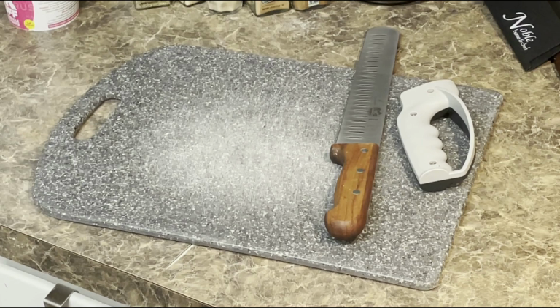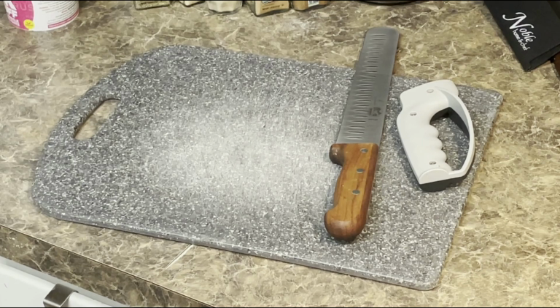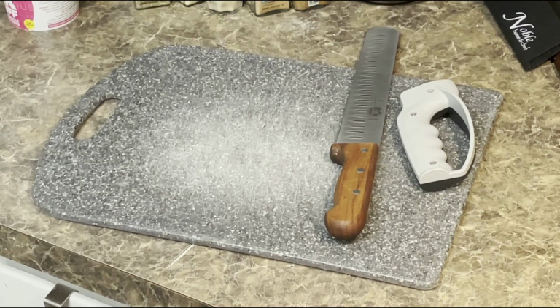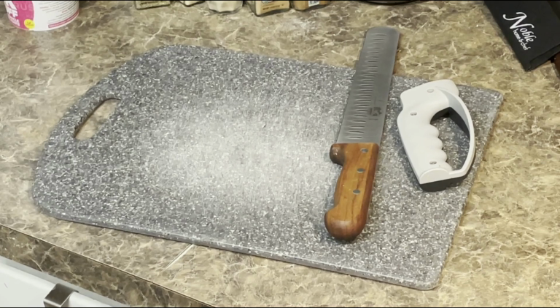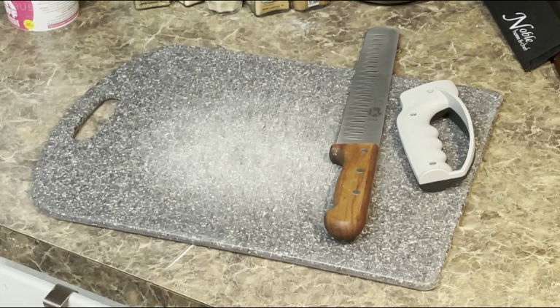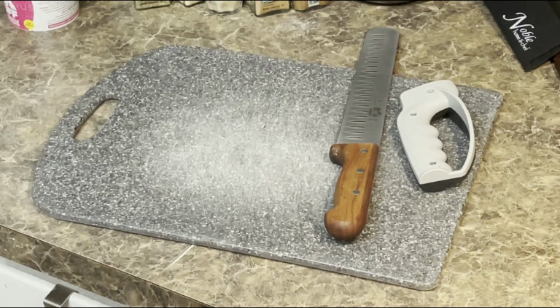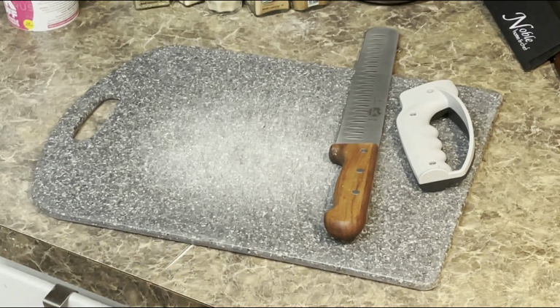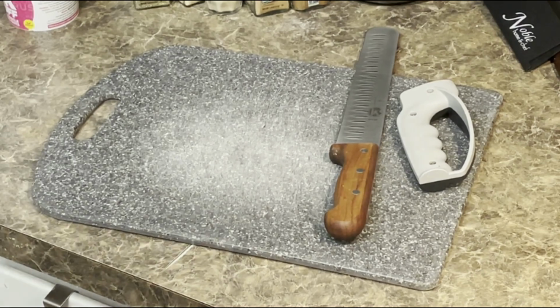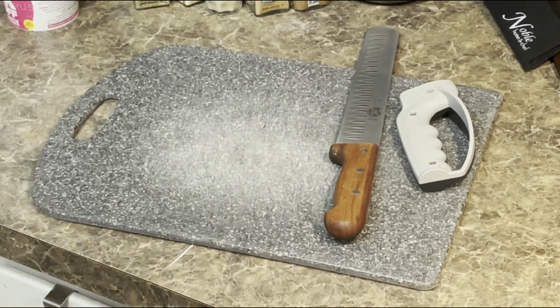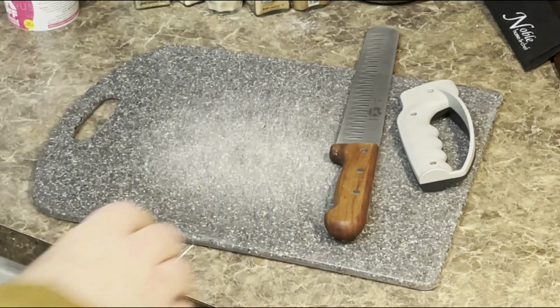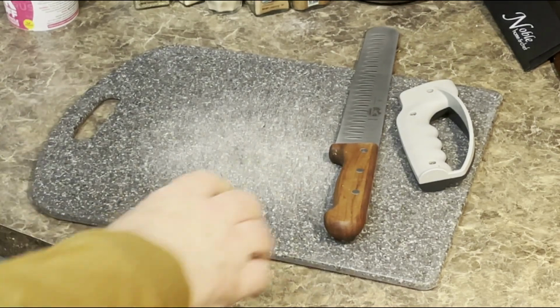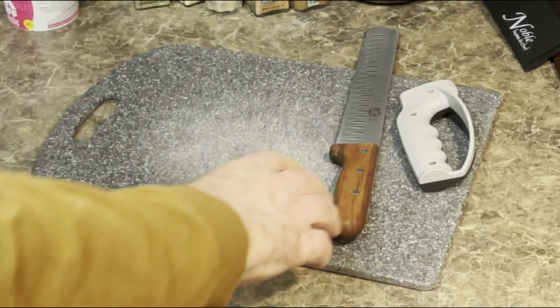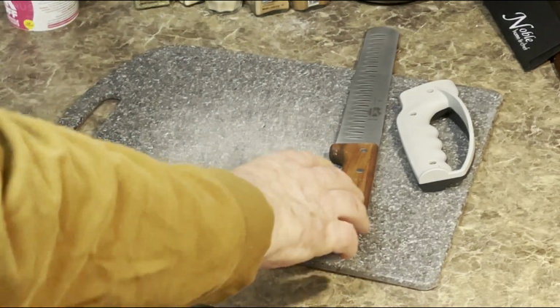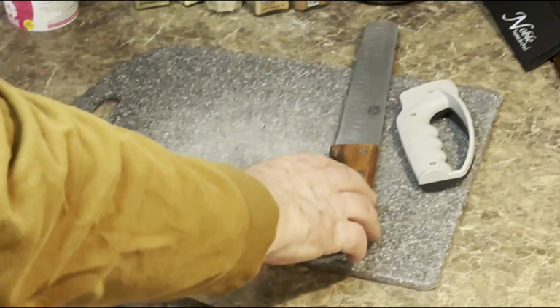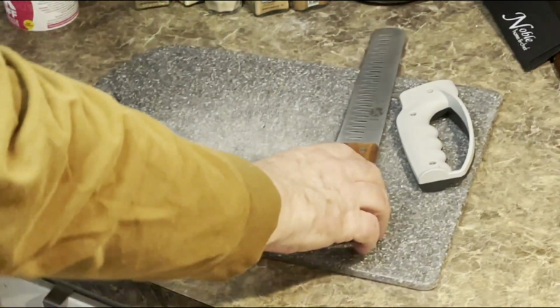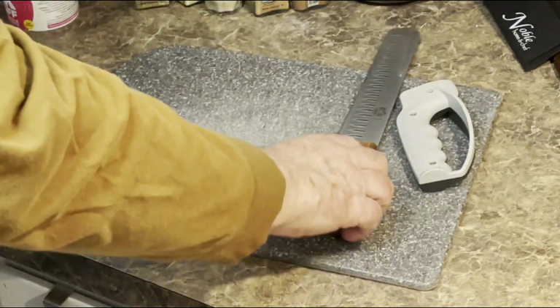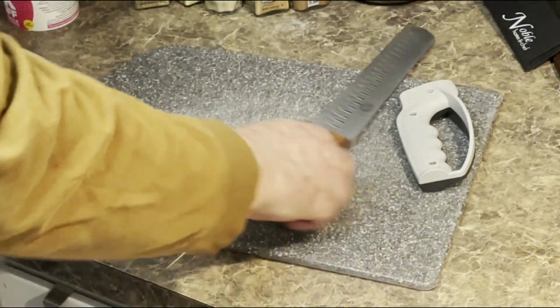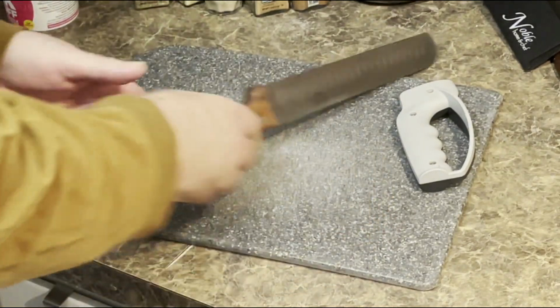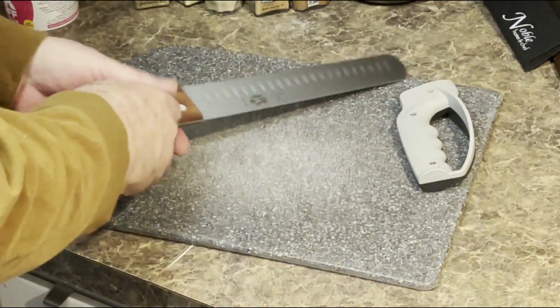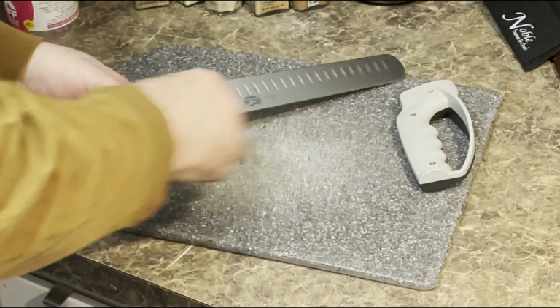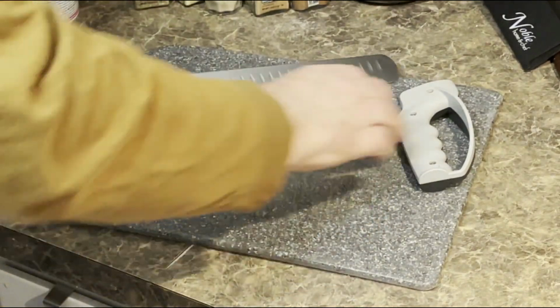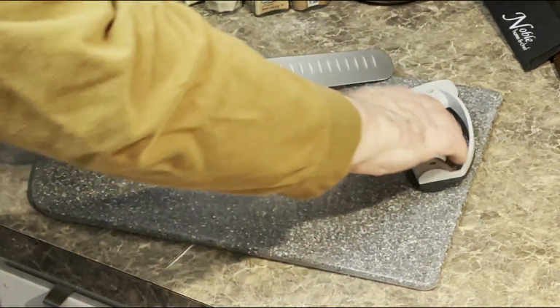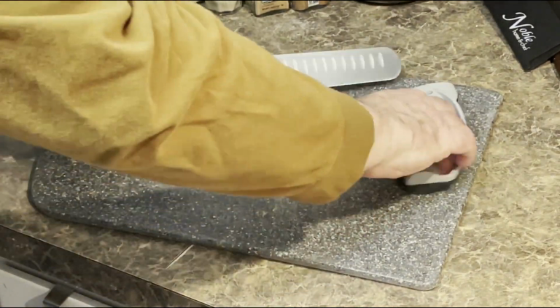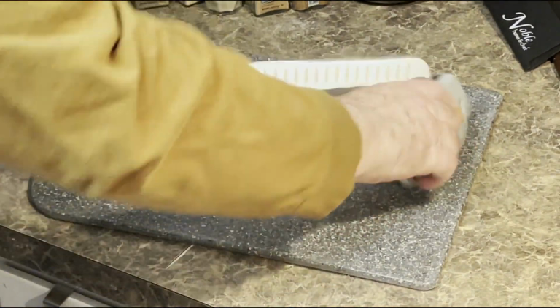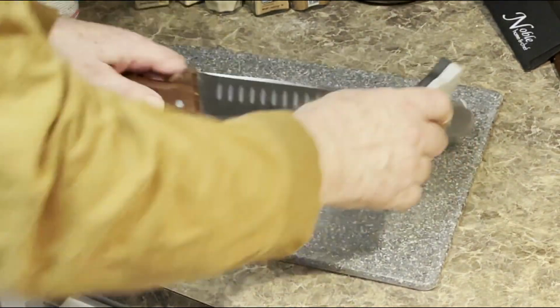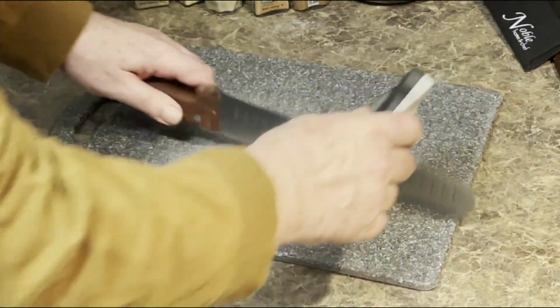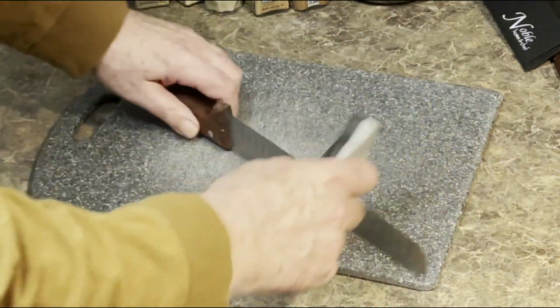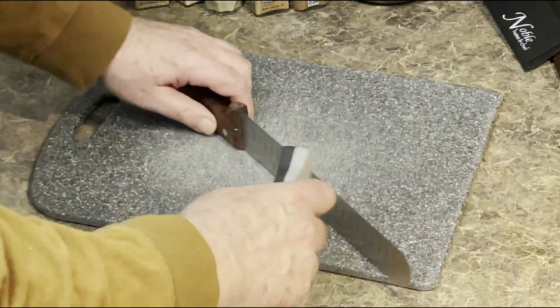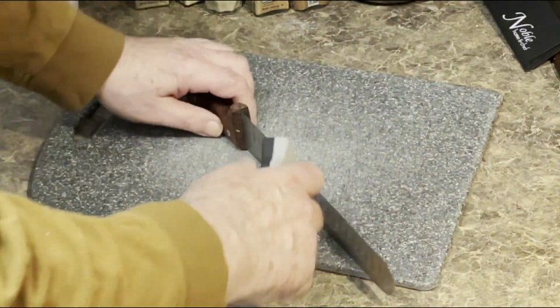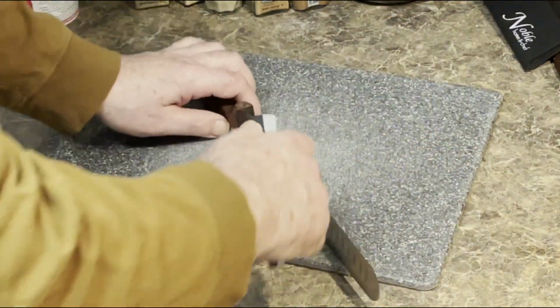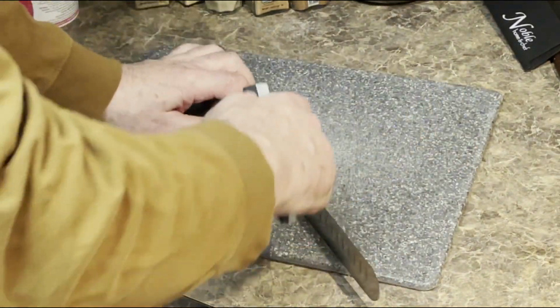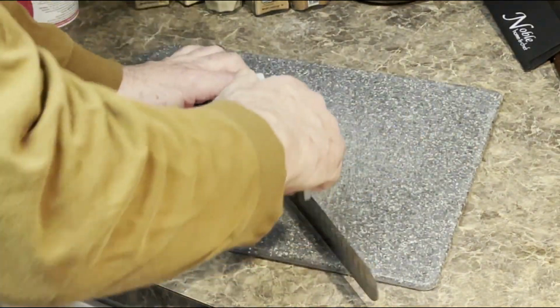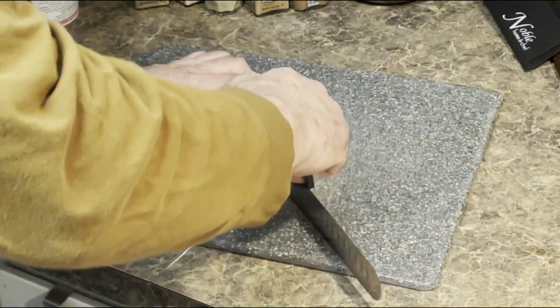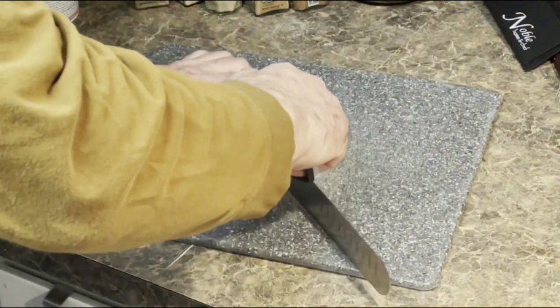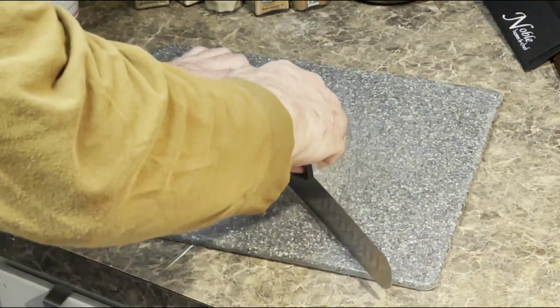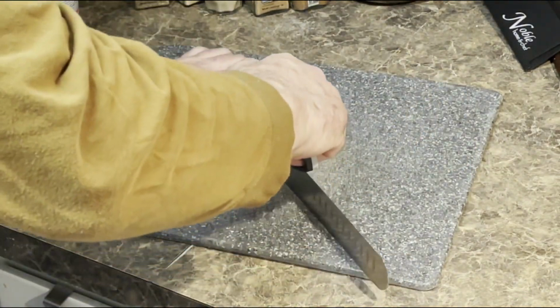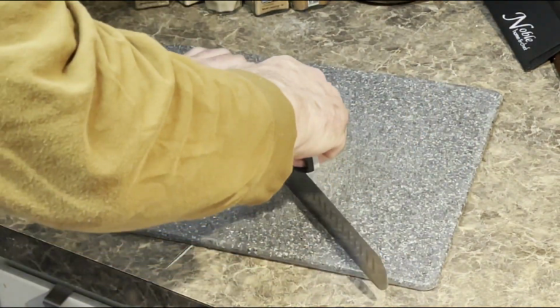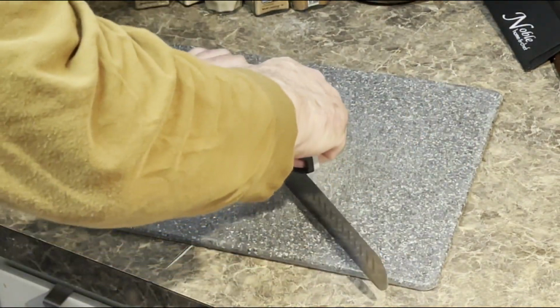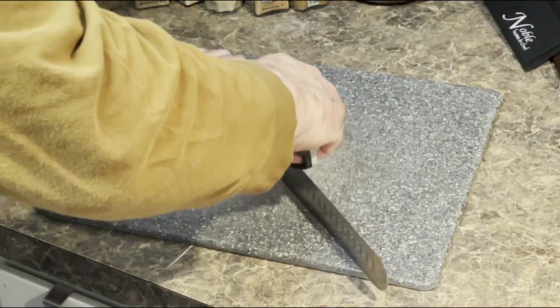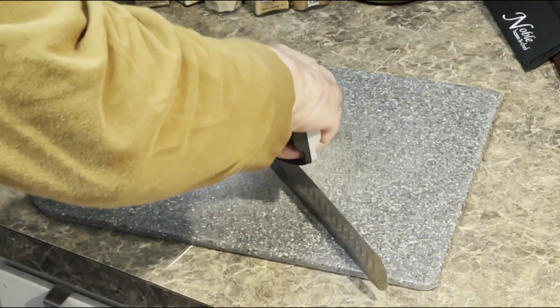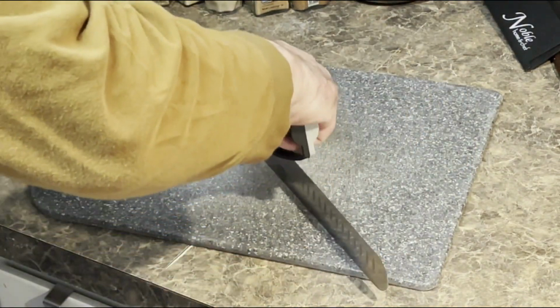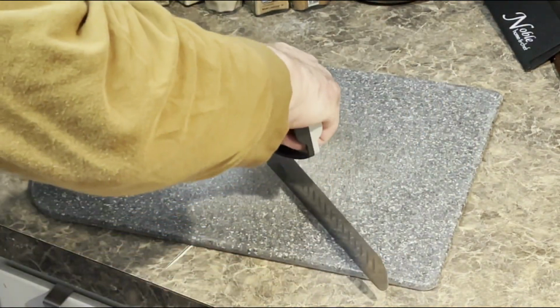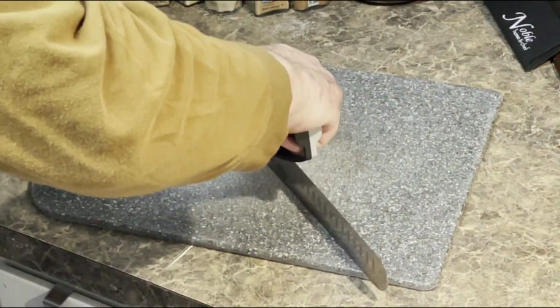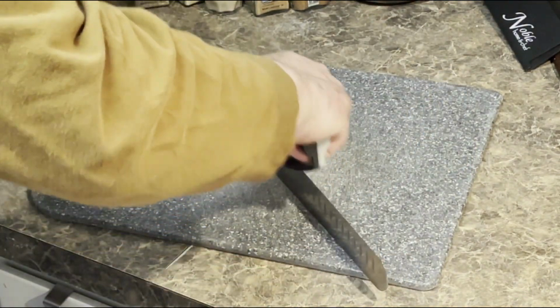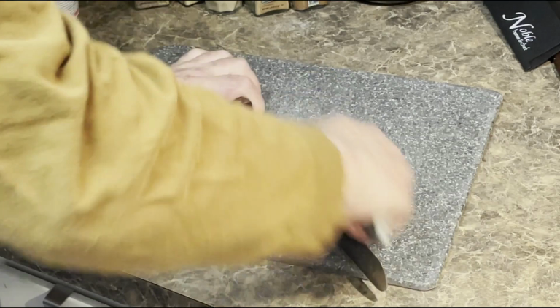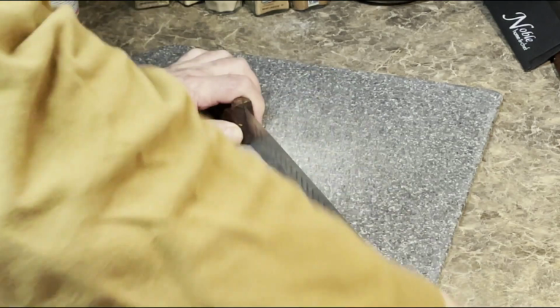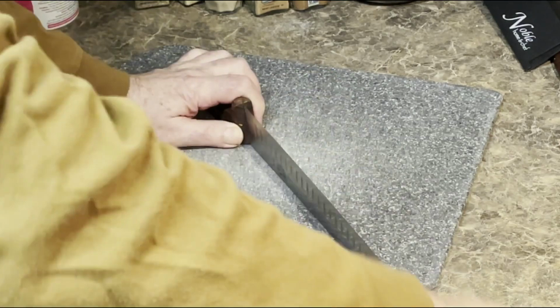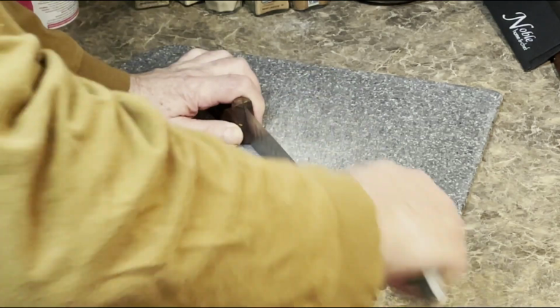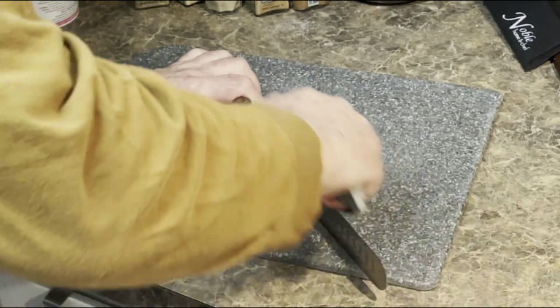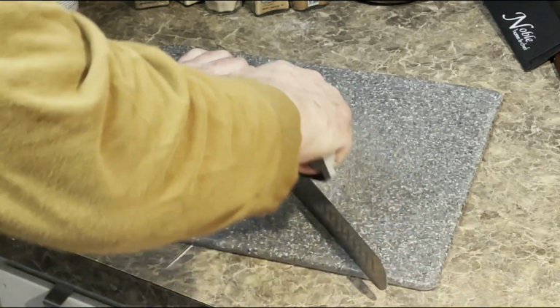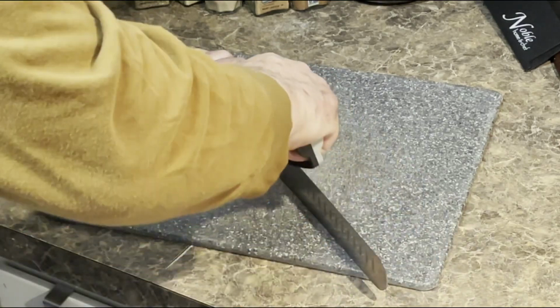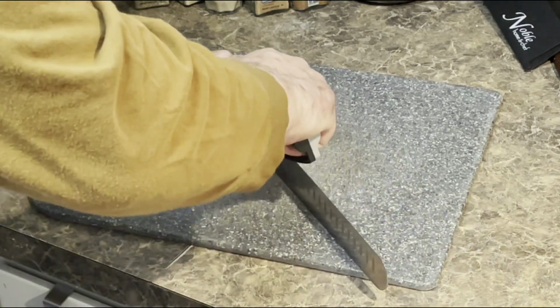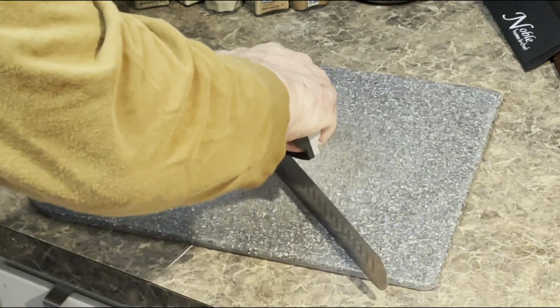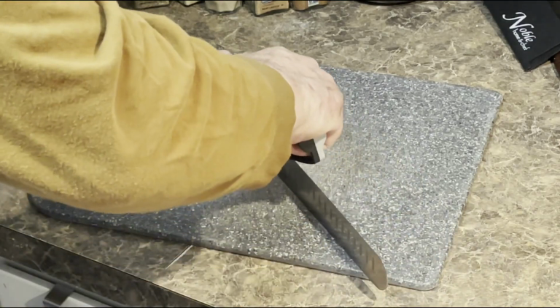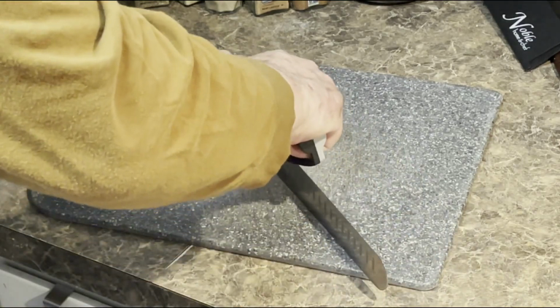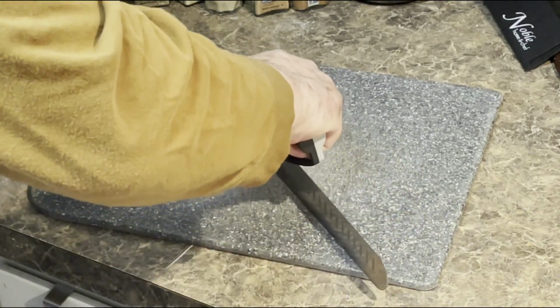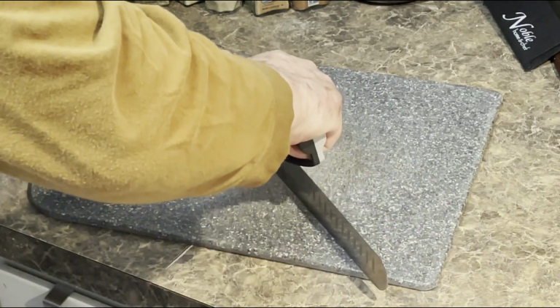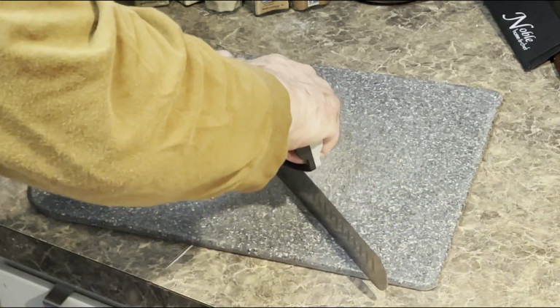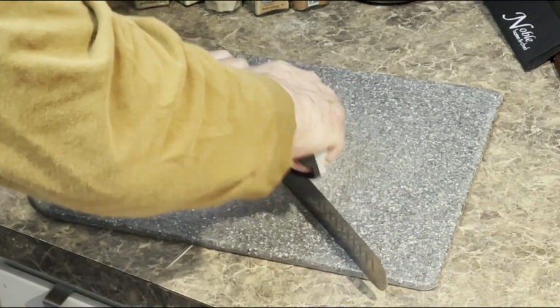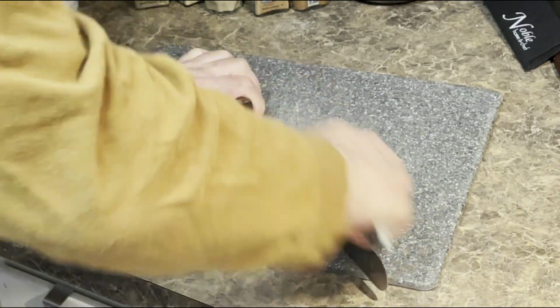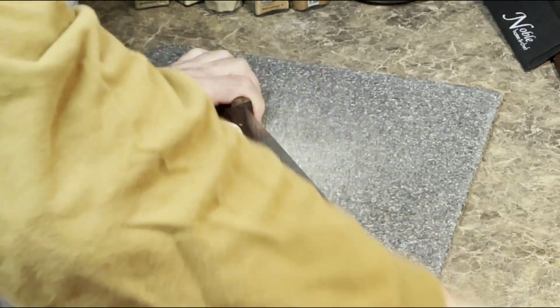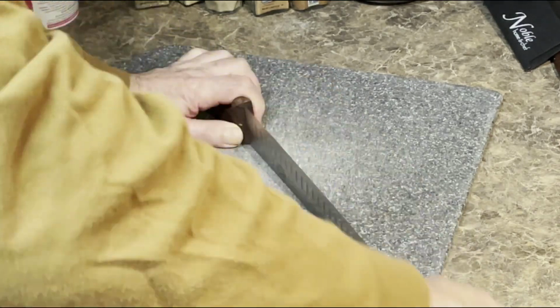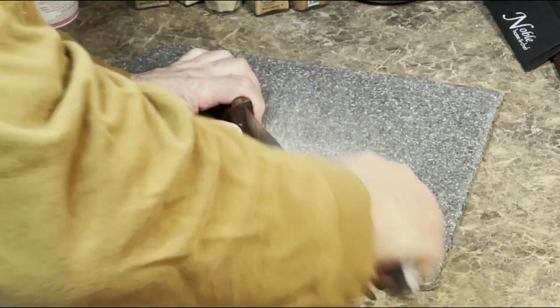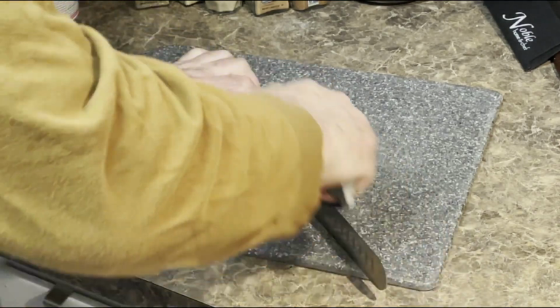Let's fry some chicken. First, we're going to sharpen the Victorinox granton-edge slicing knife.